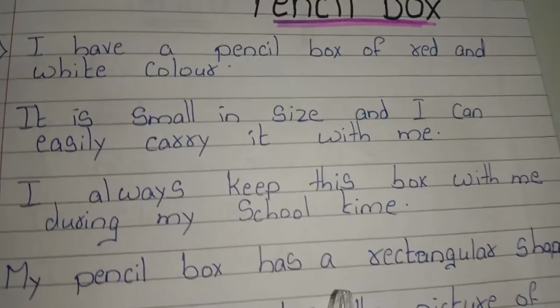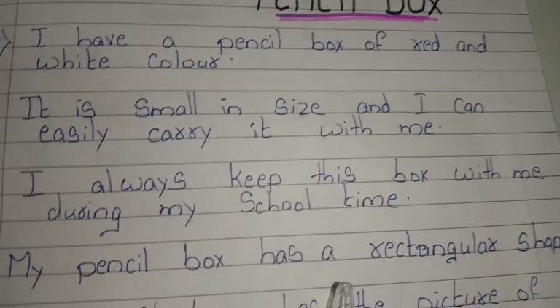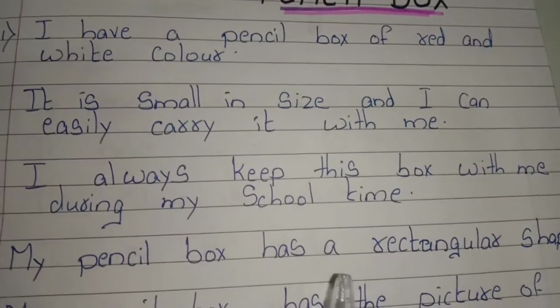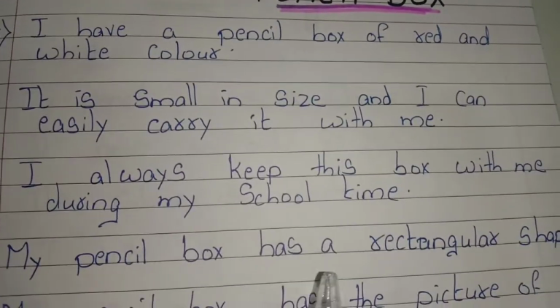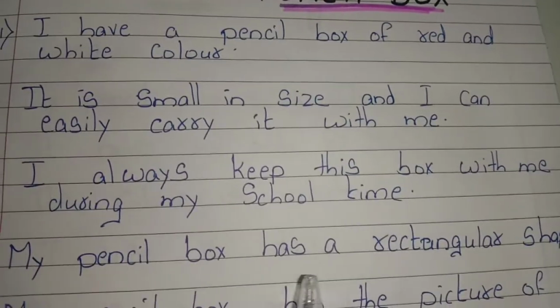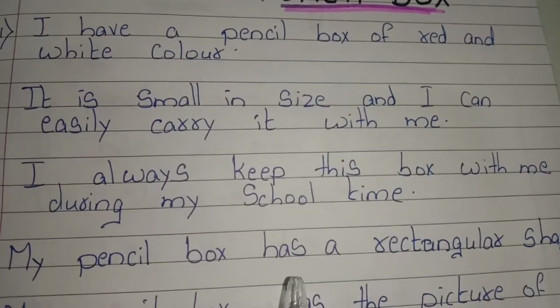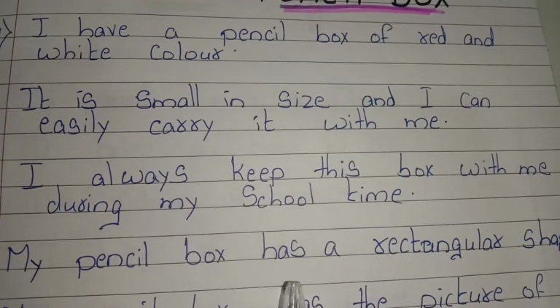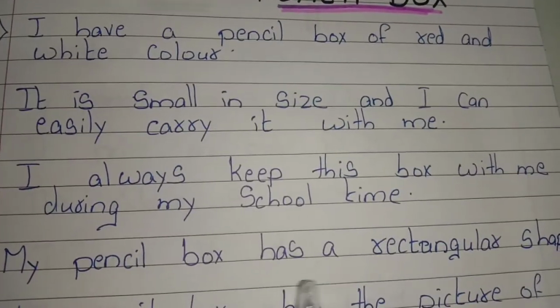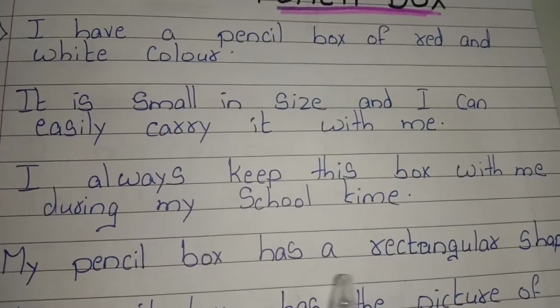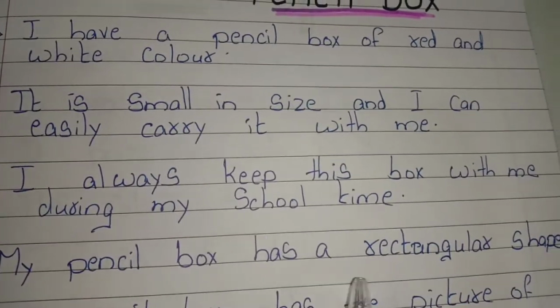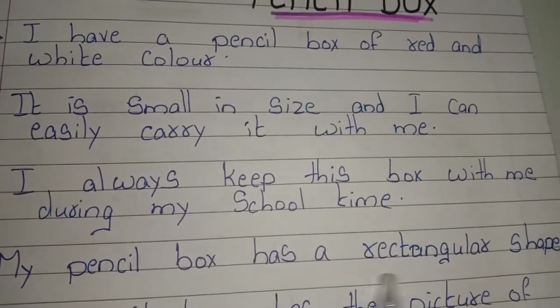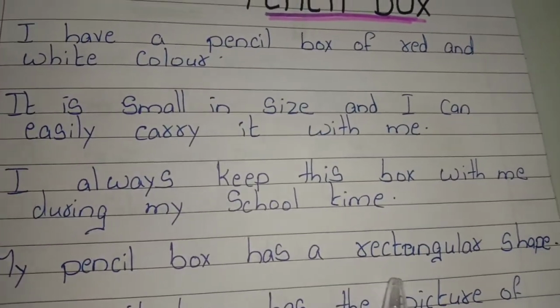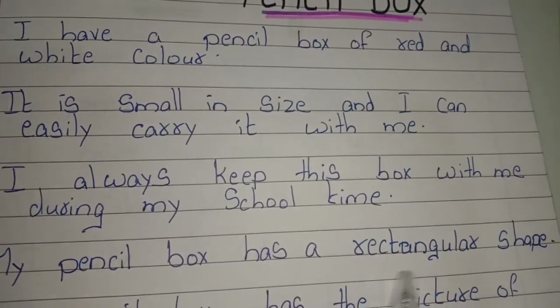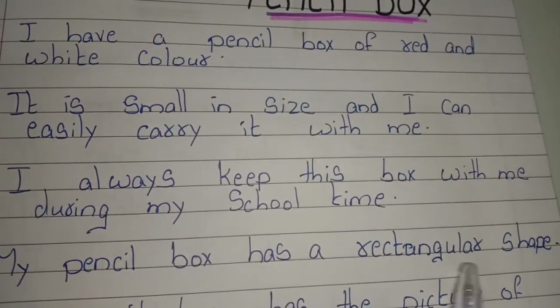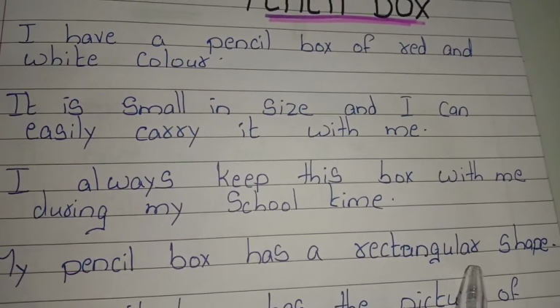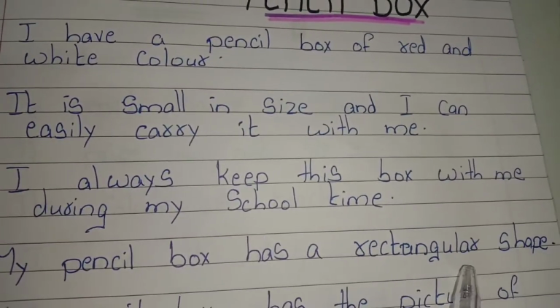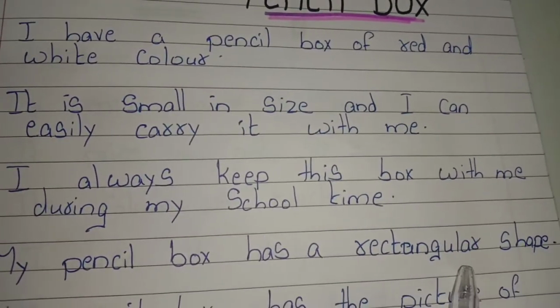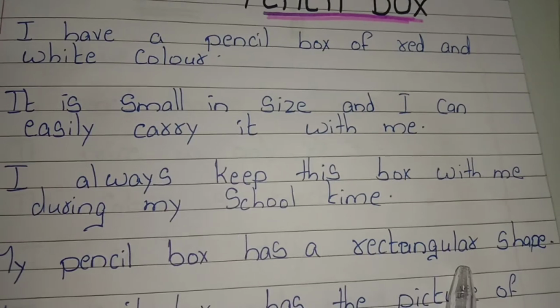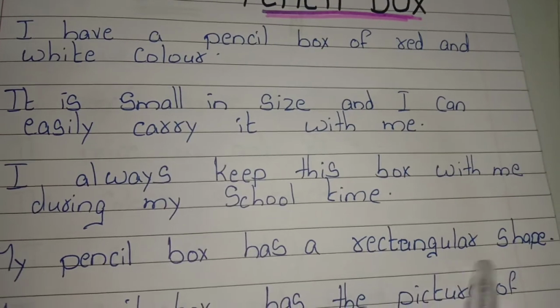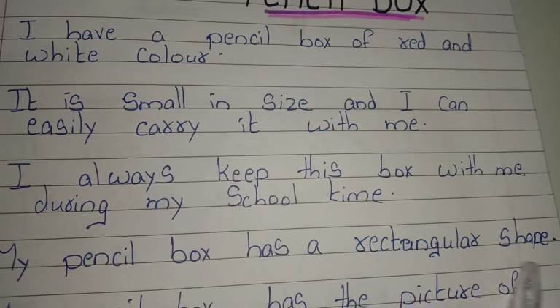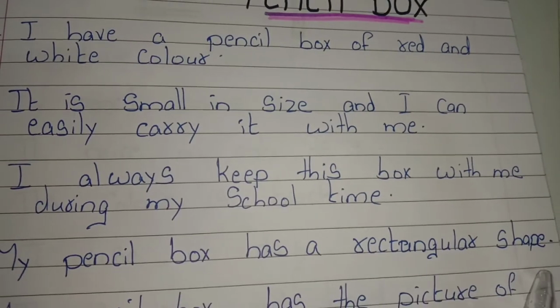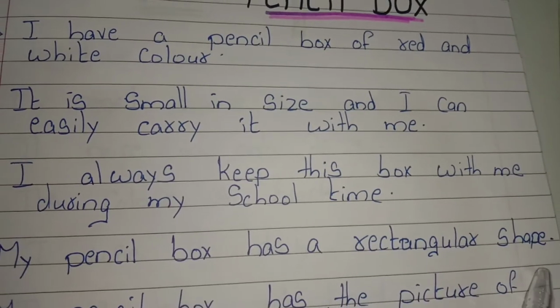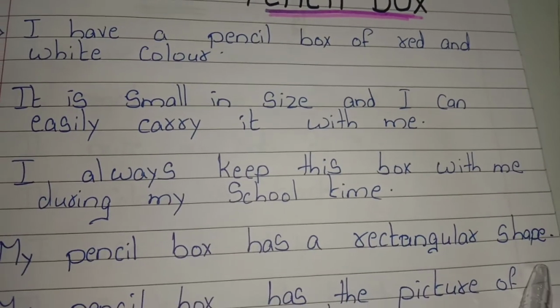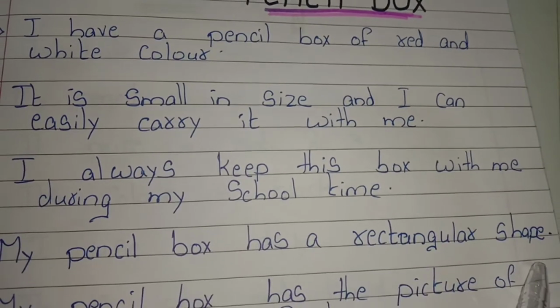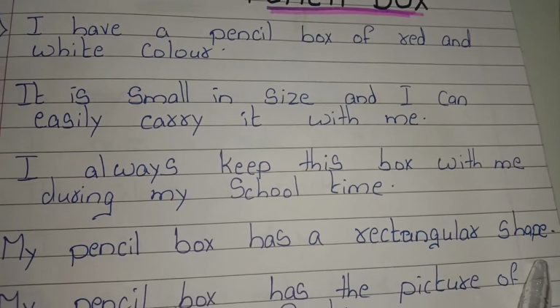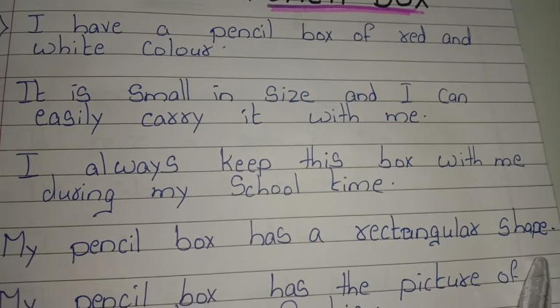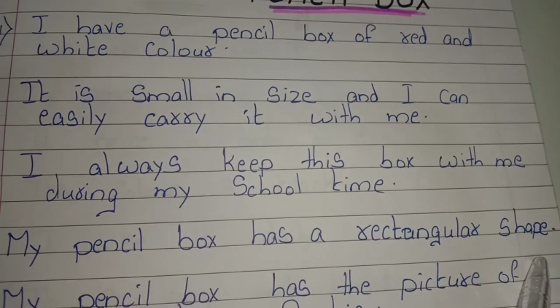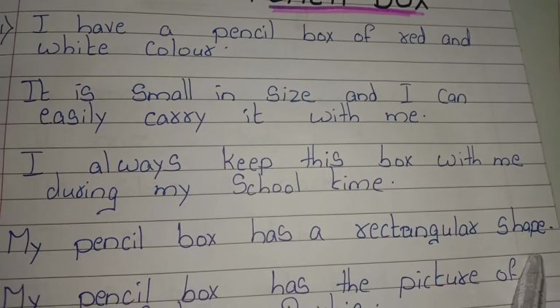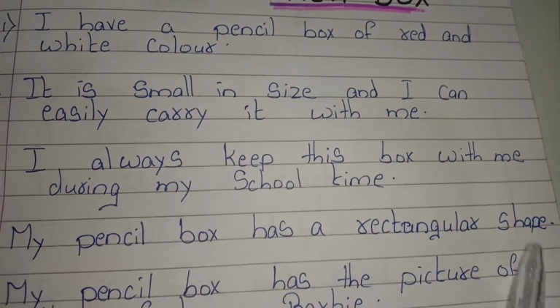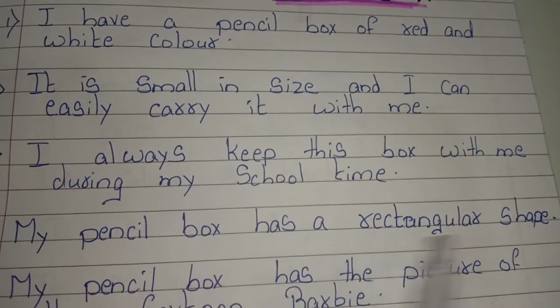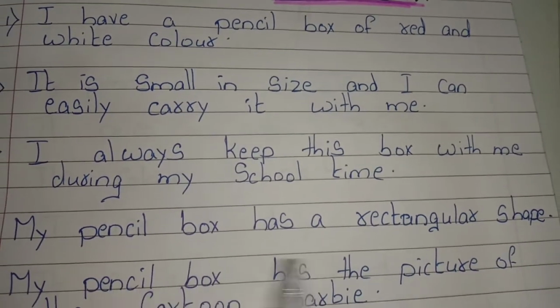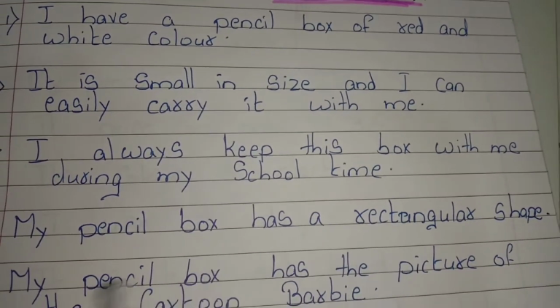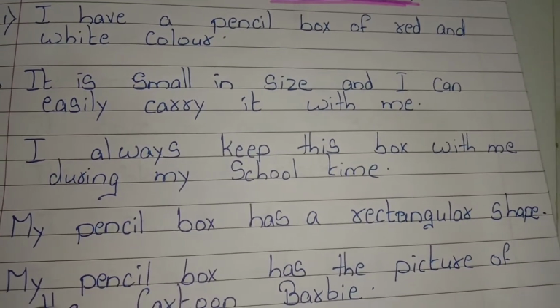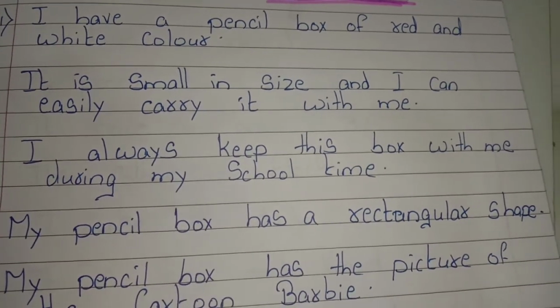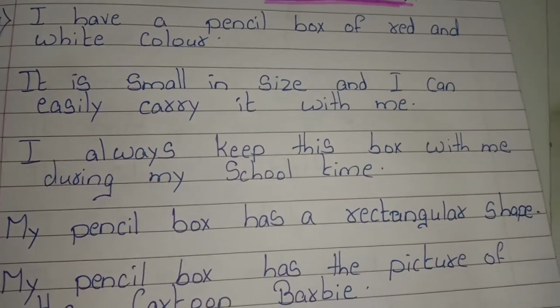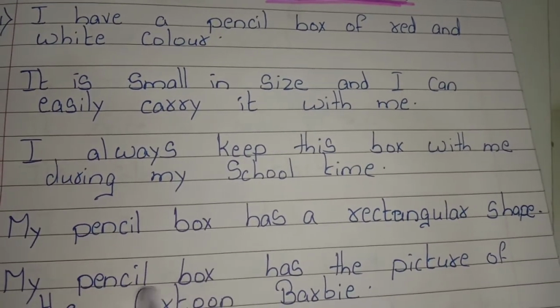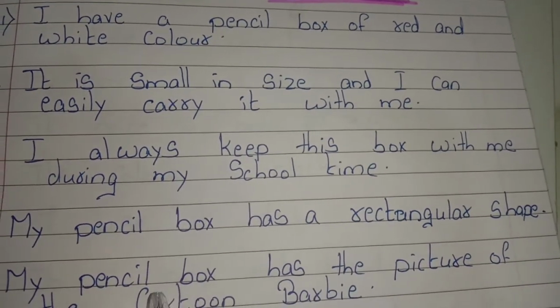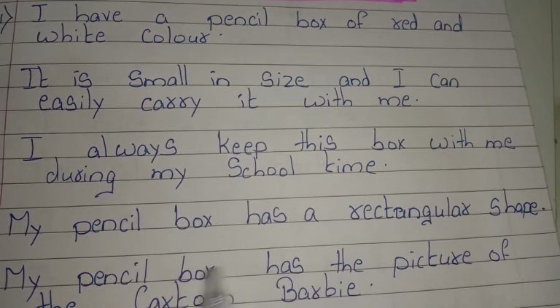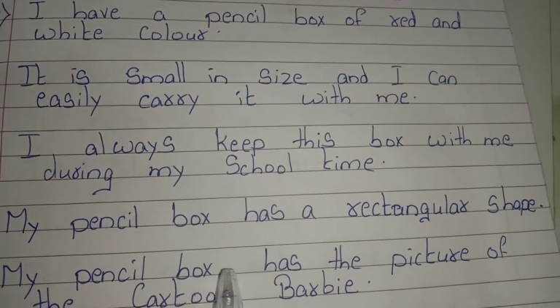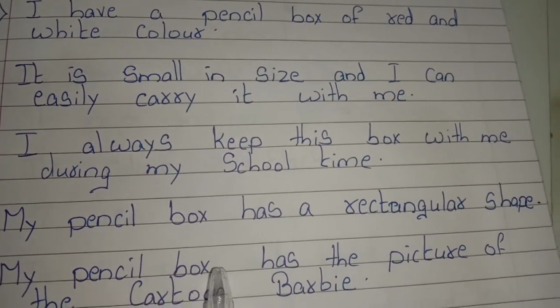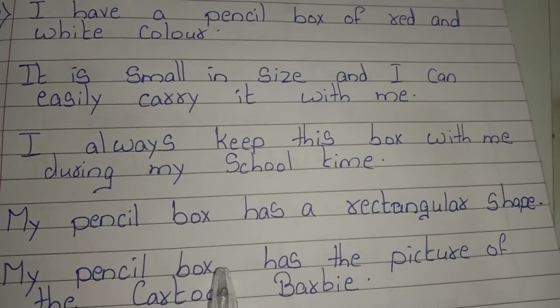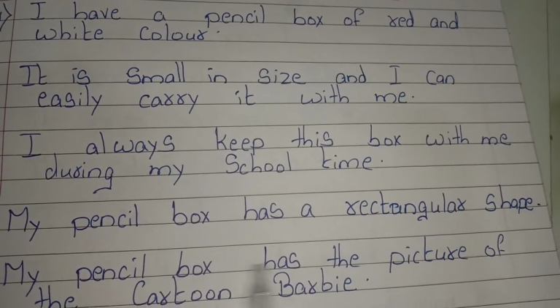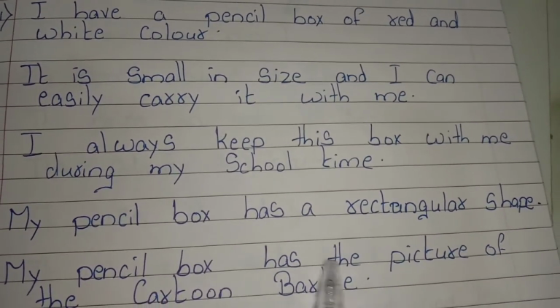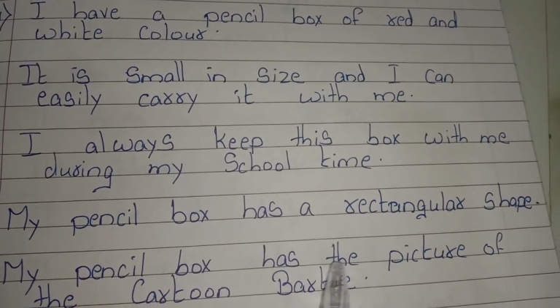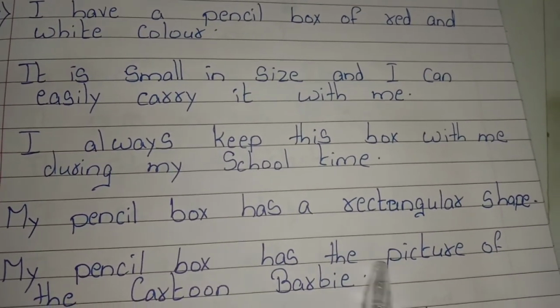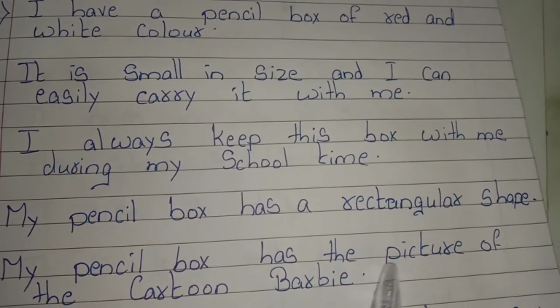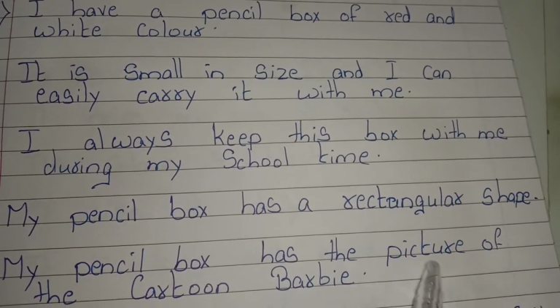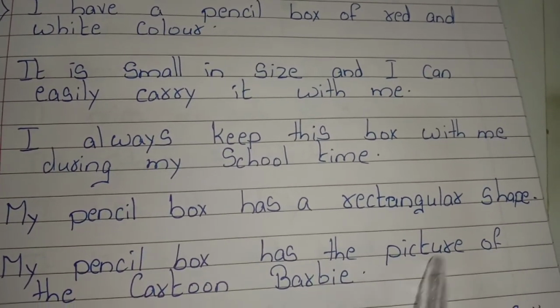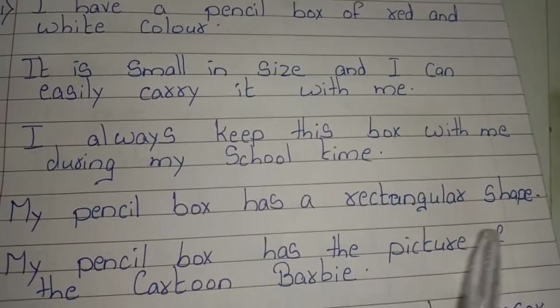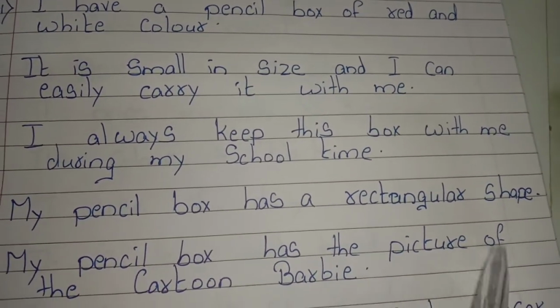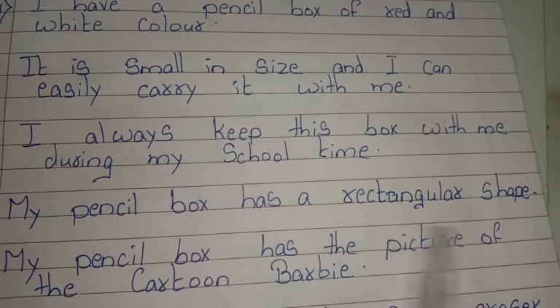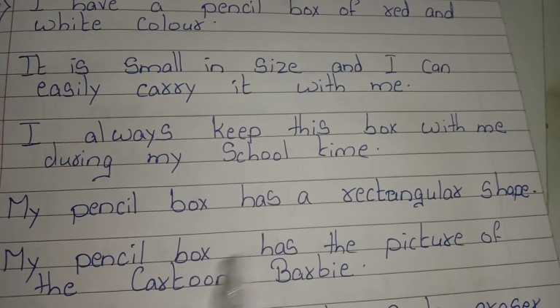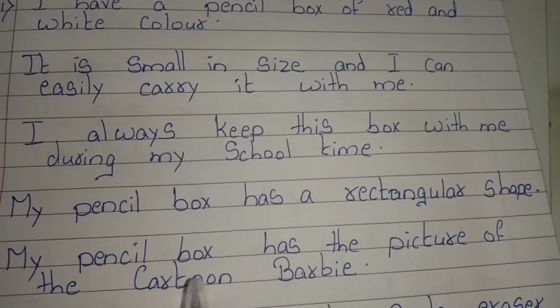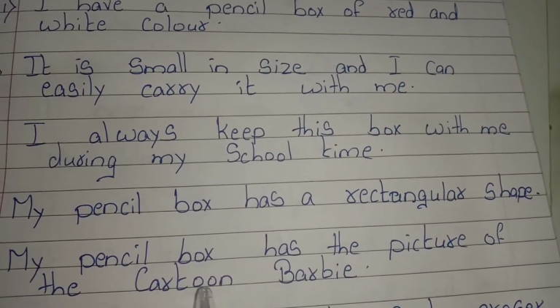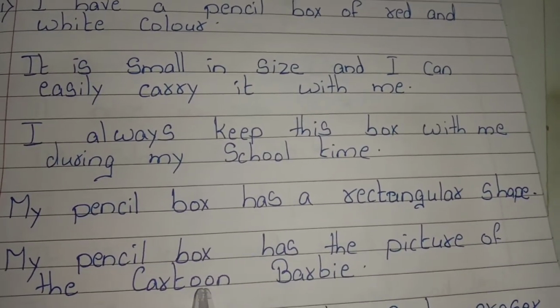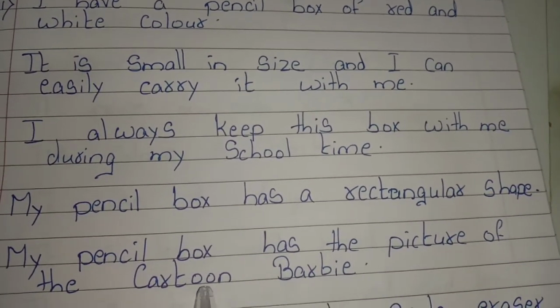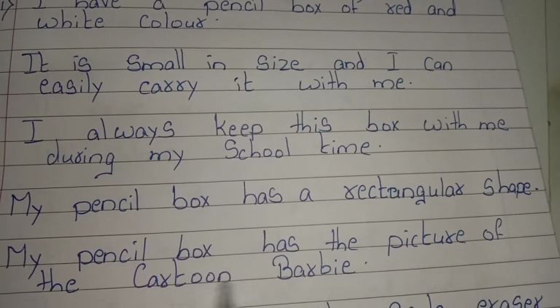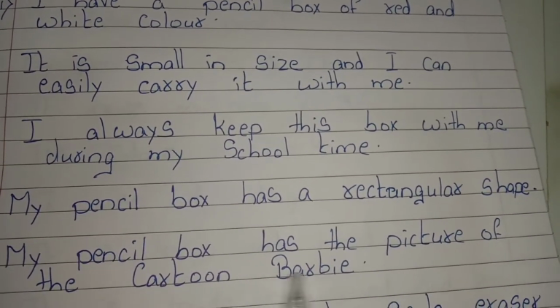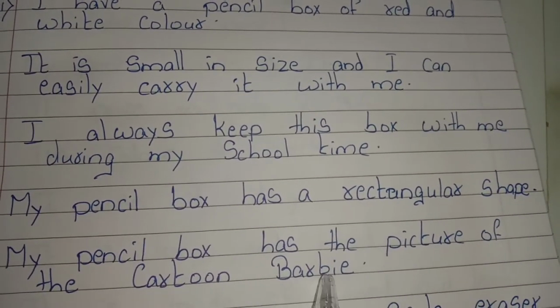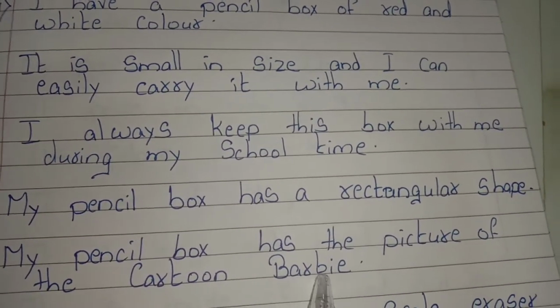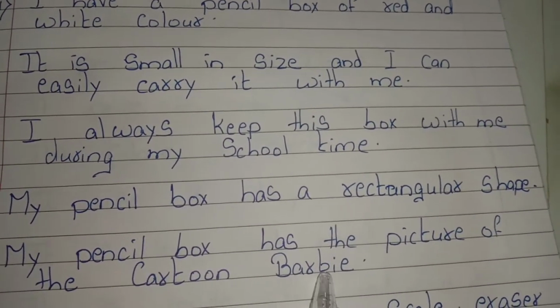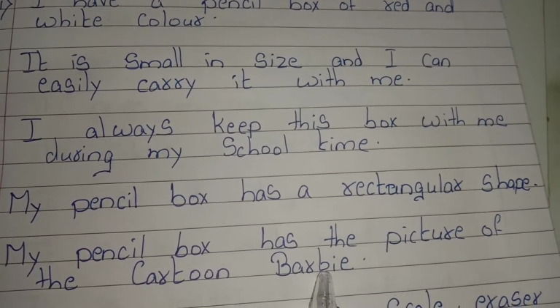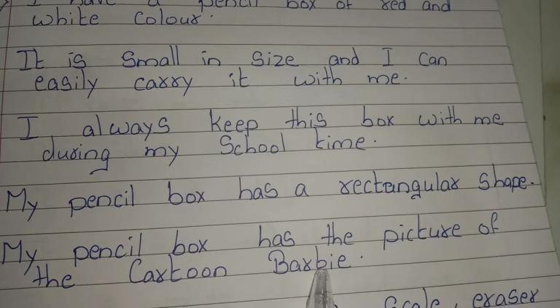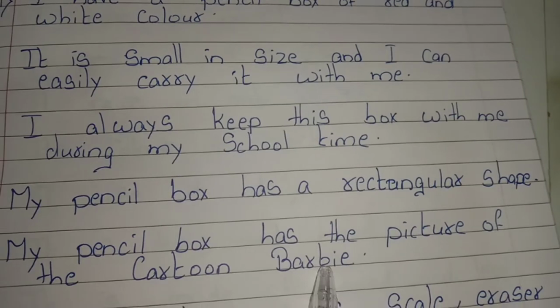My pencil box has a rectangular shape. My pencil box has the picture of the cartoon Barbie.